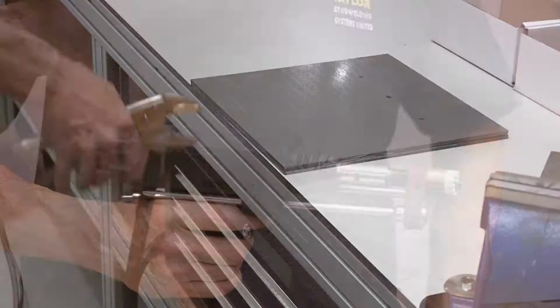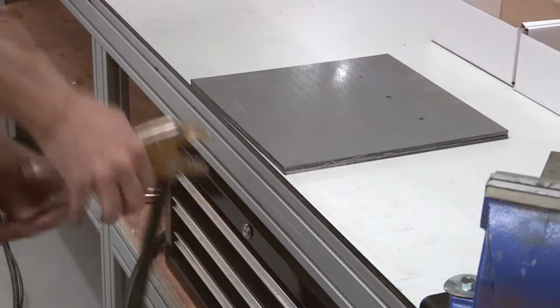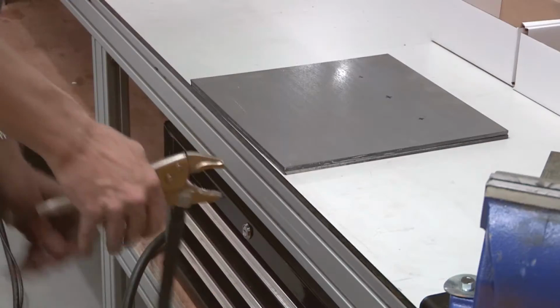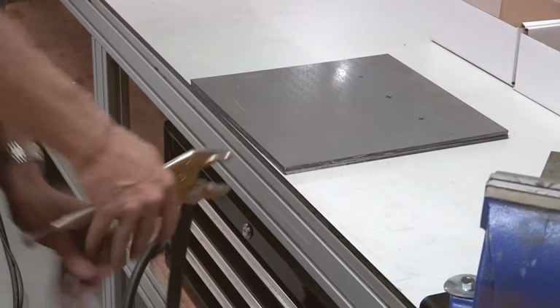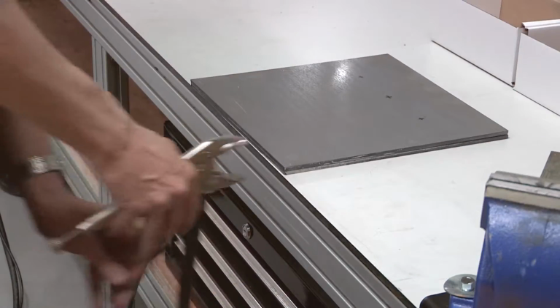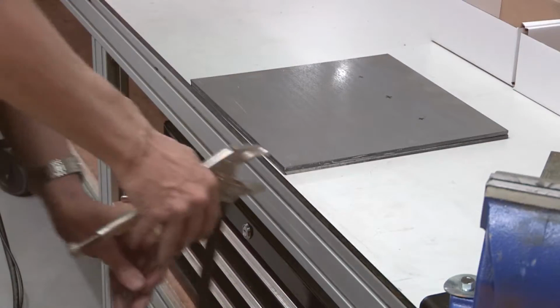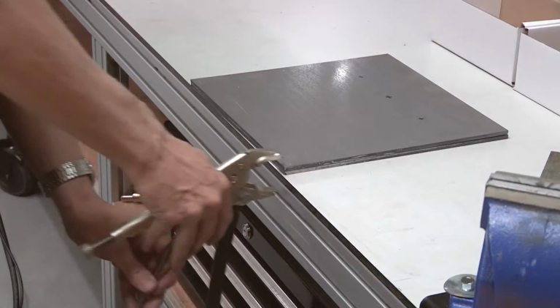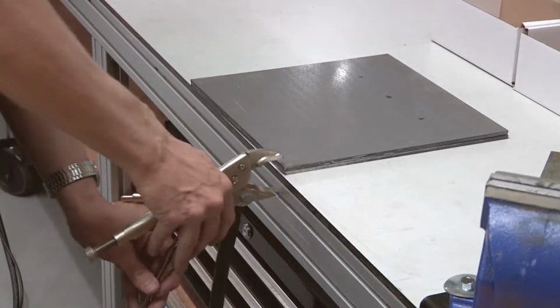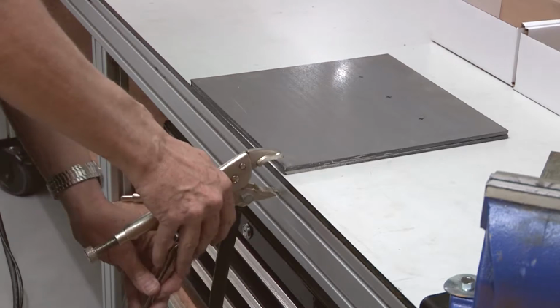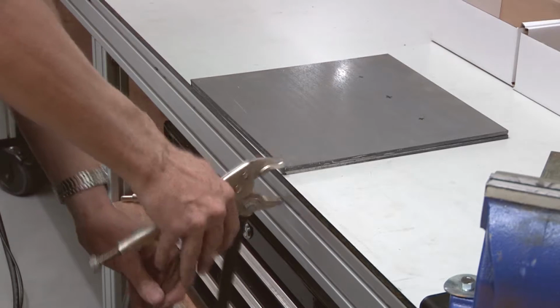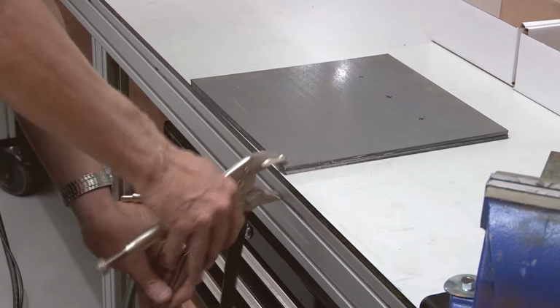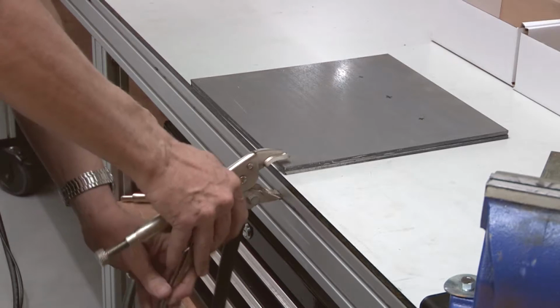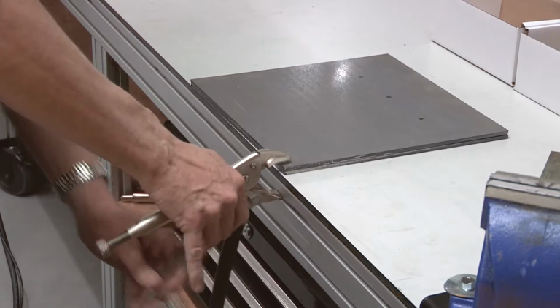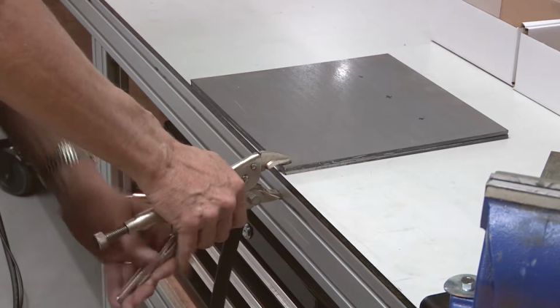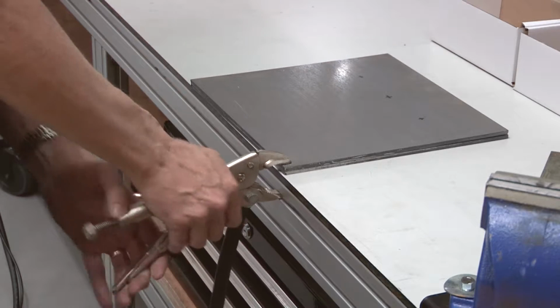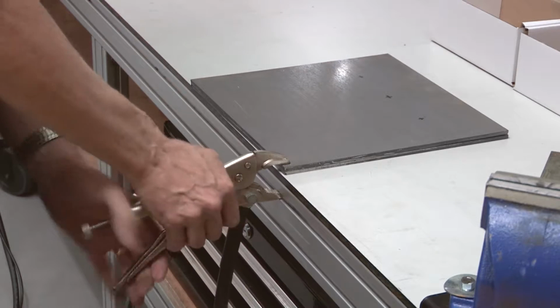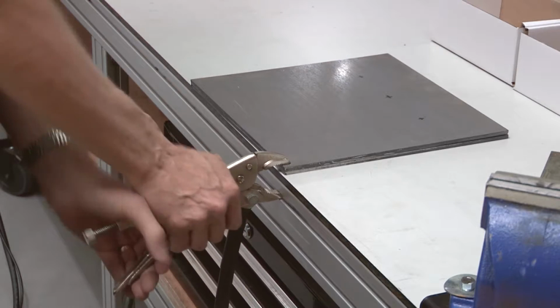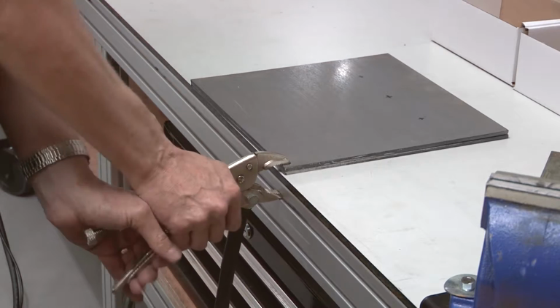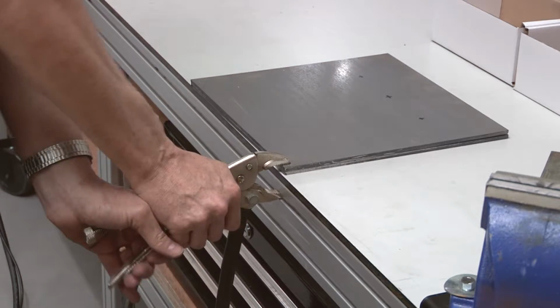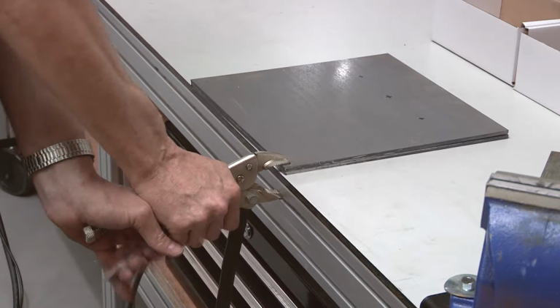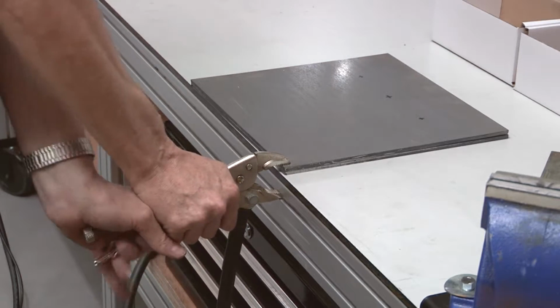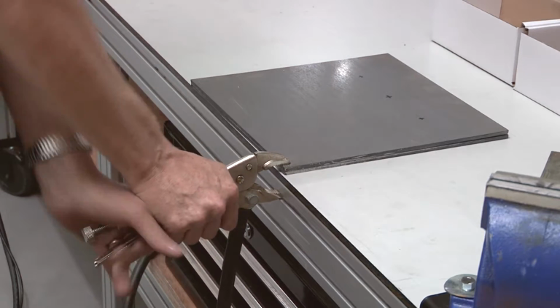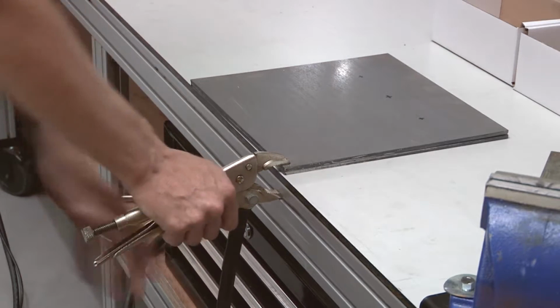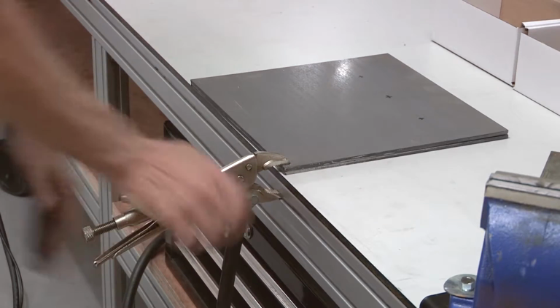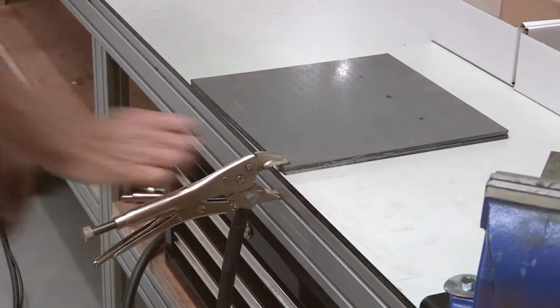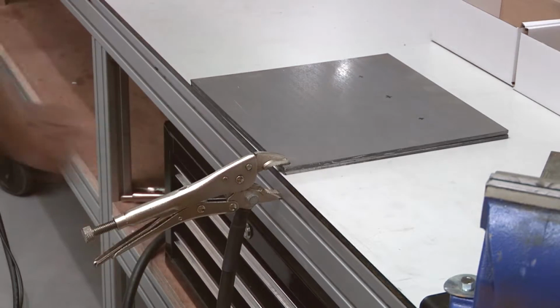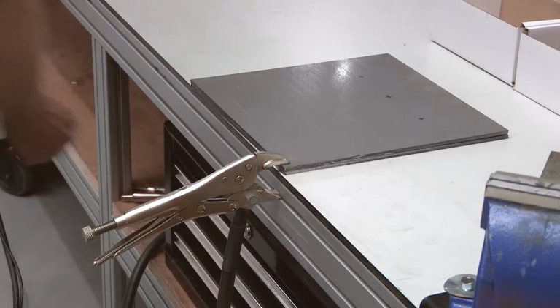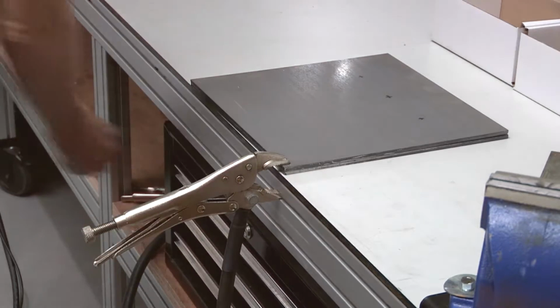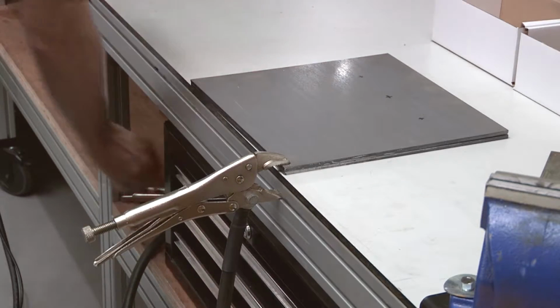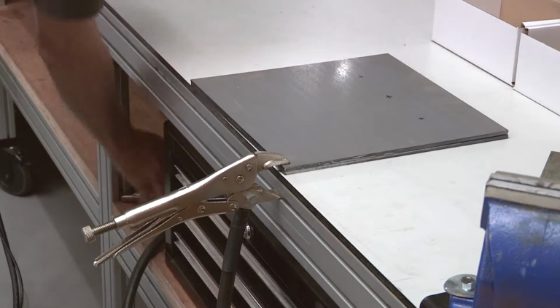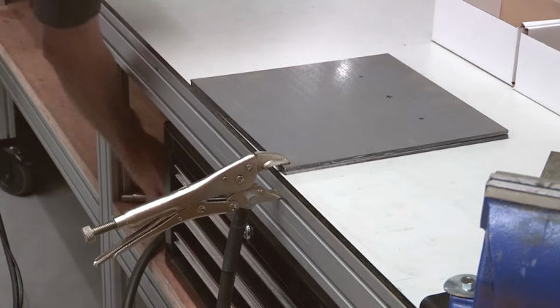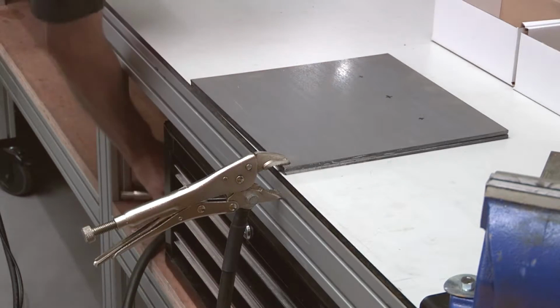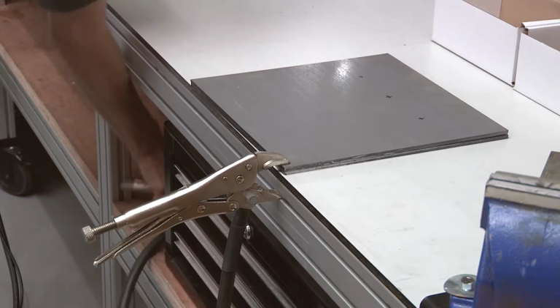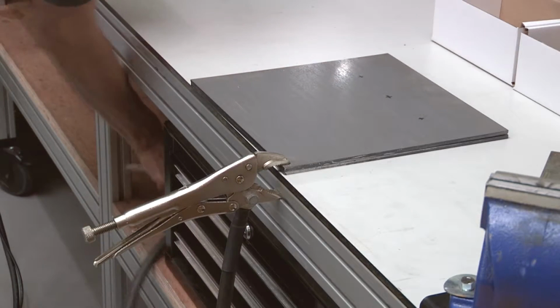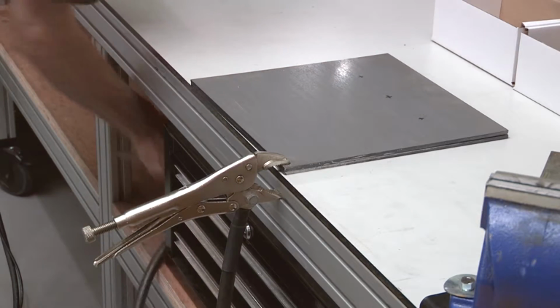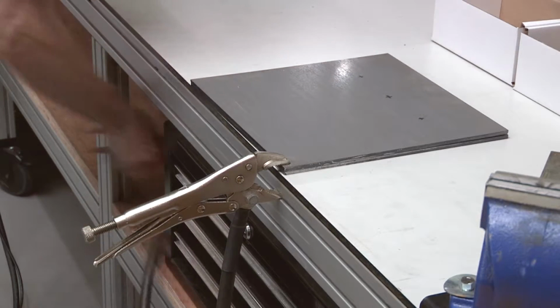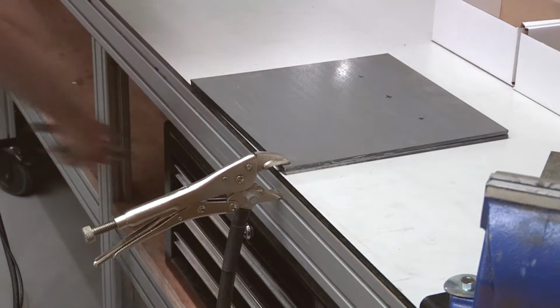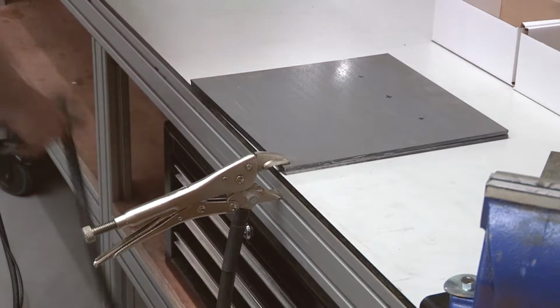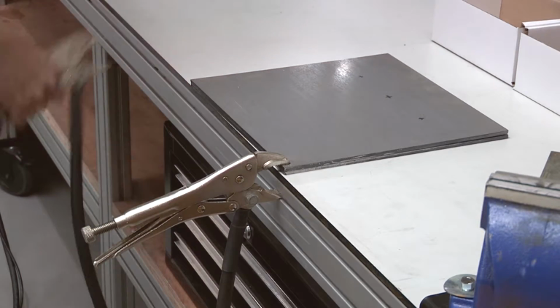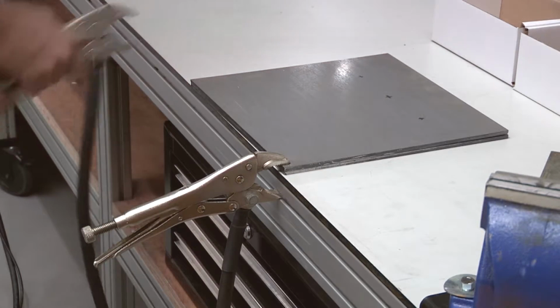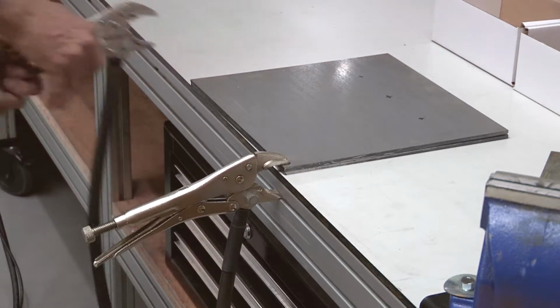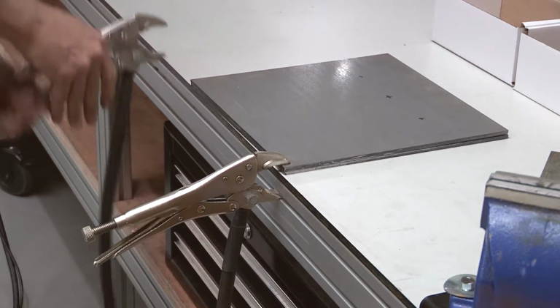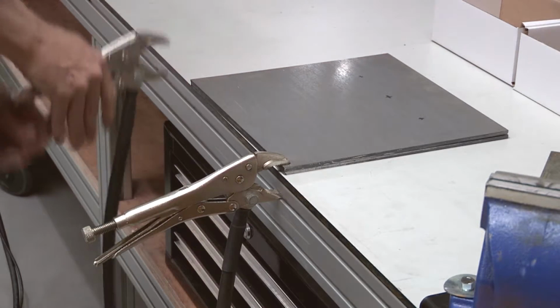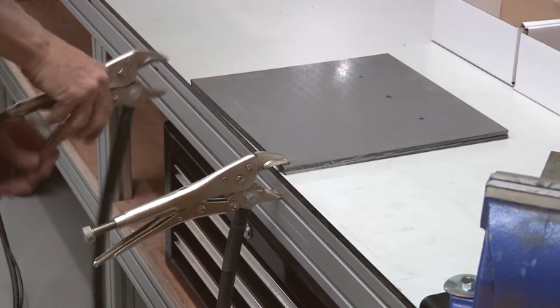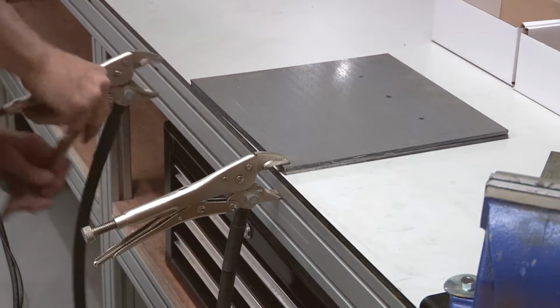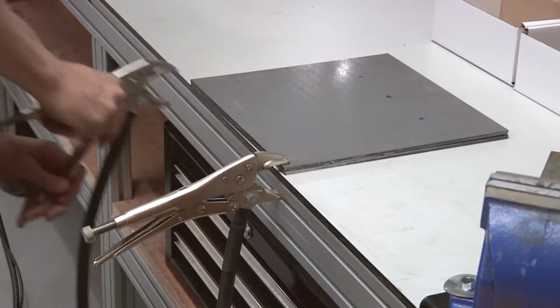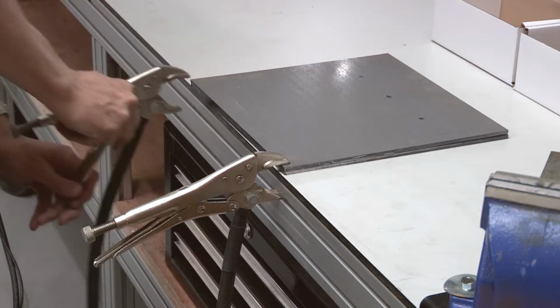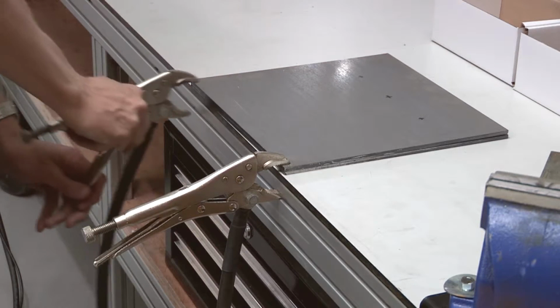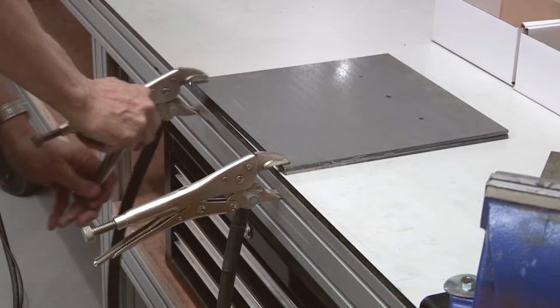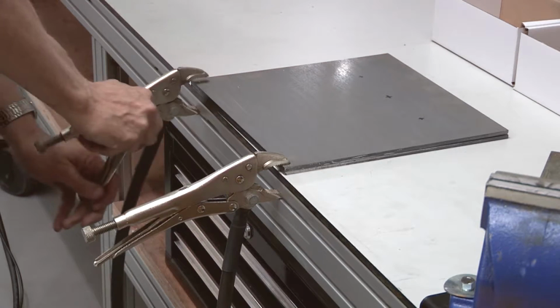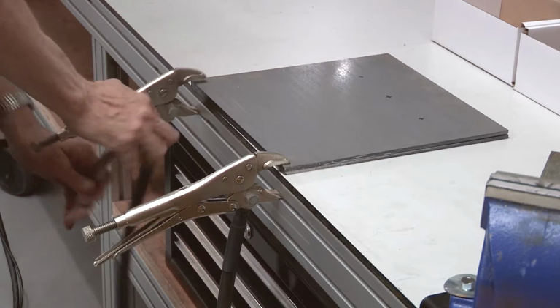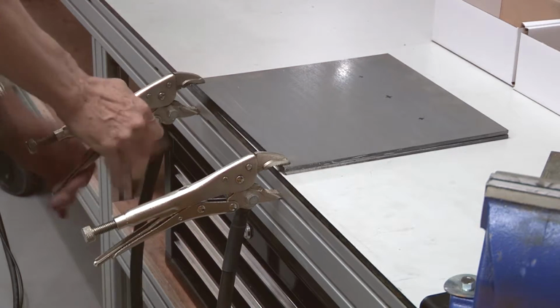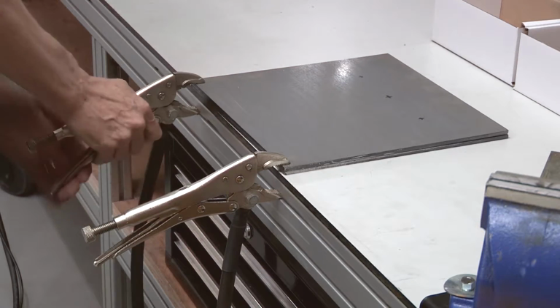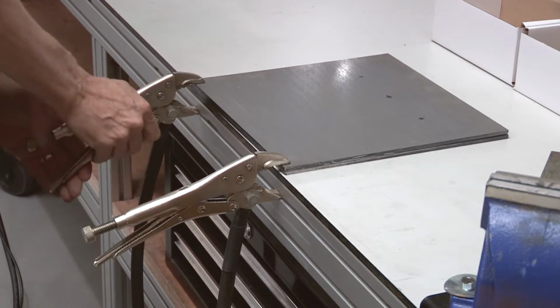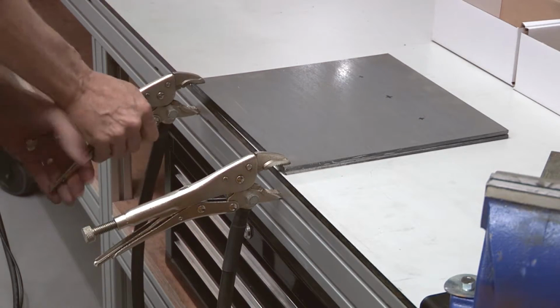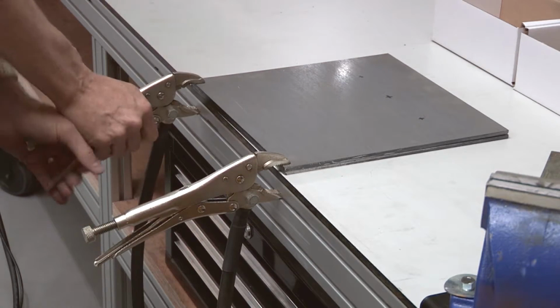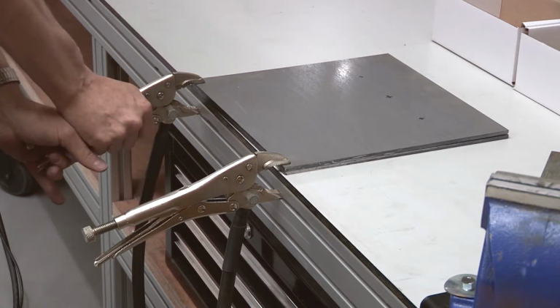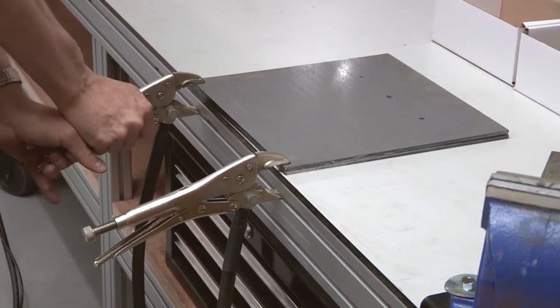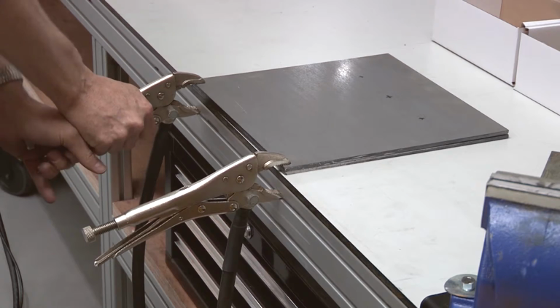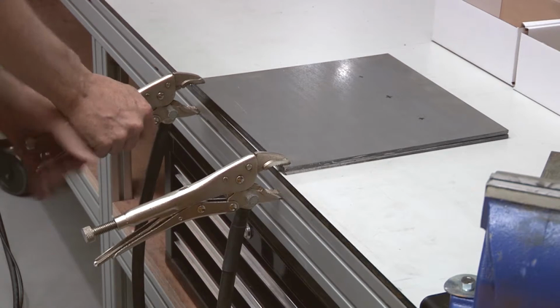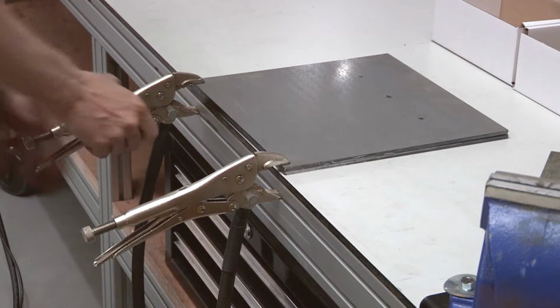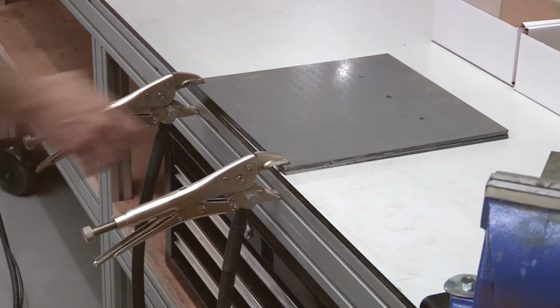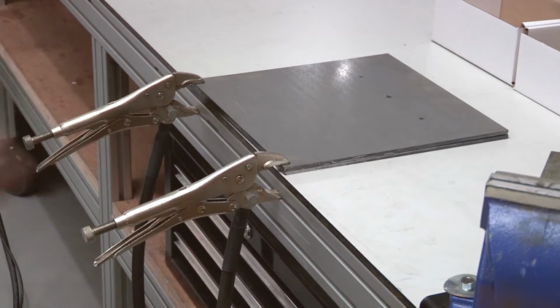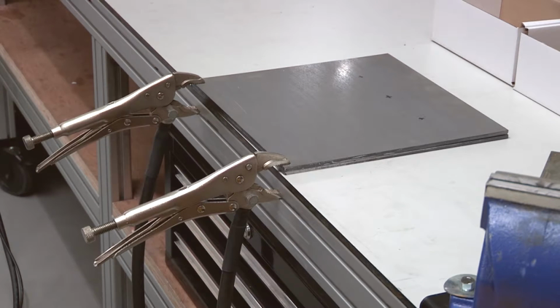Secure the workpiece using the earth clamps. Place the clamps as far apart as possible to ensure better welding results.